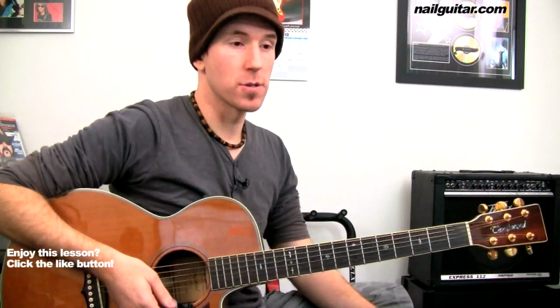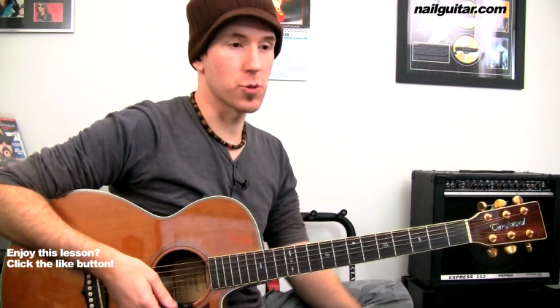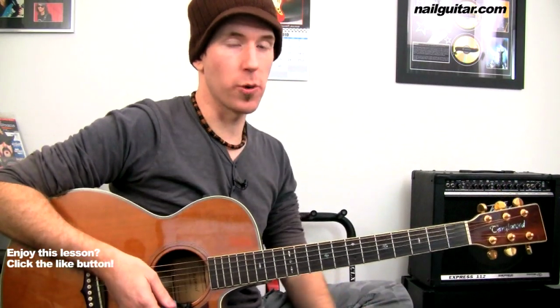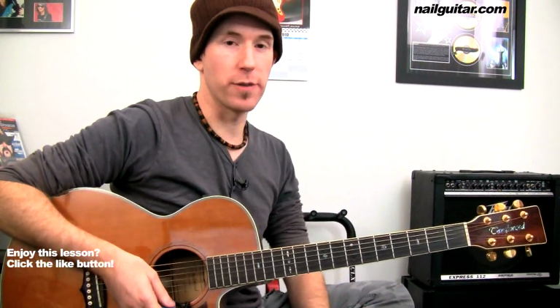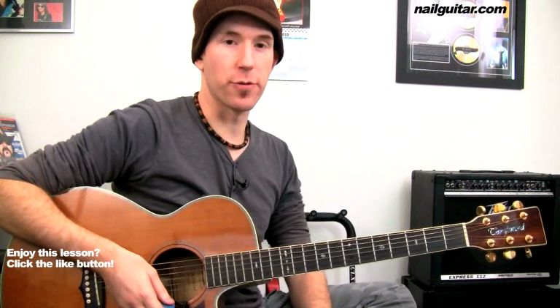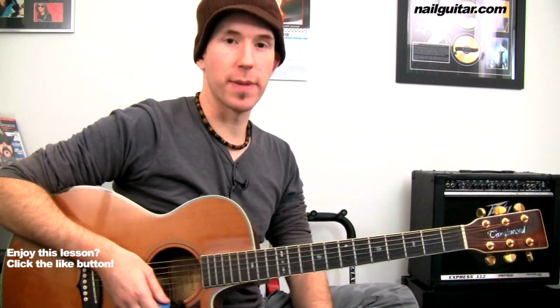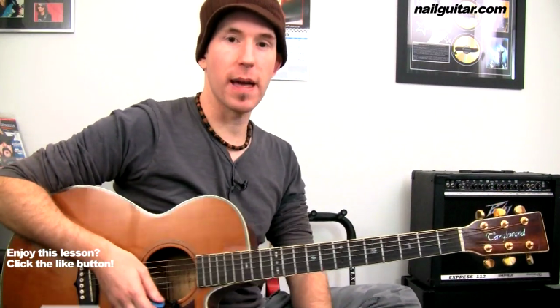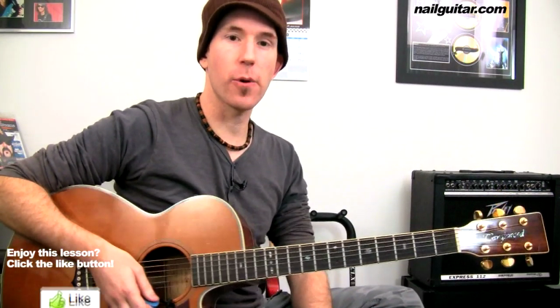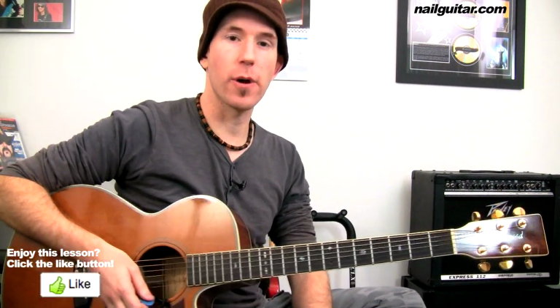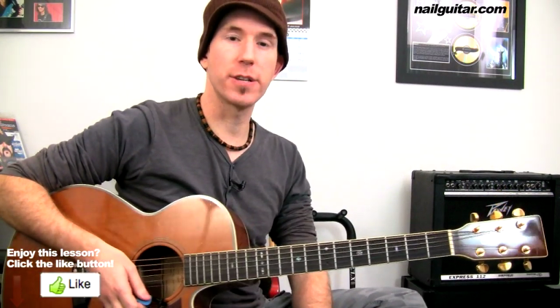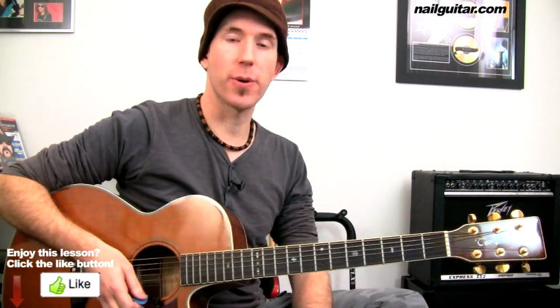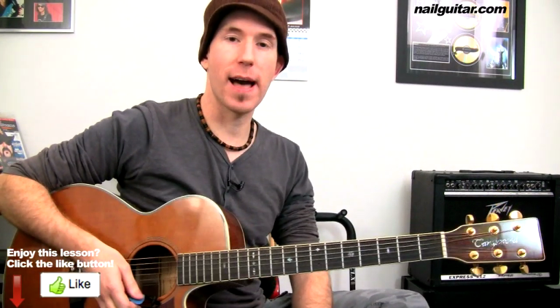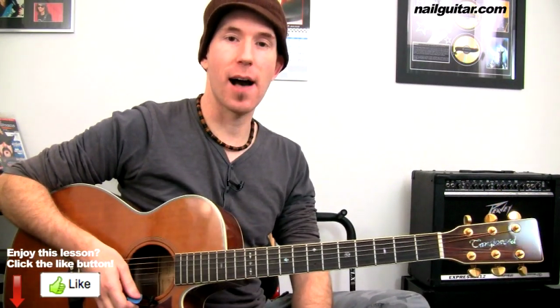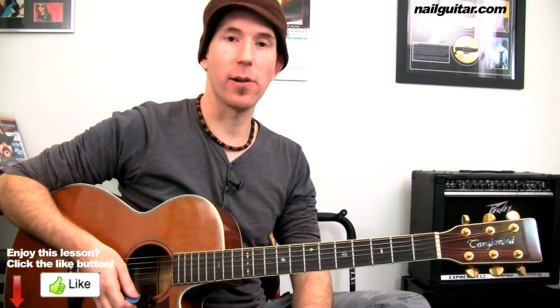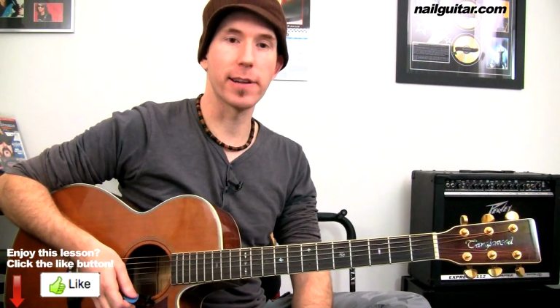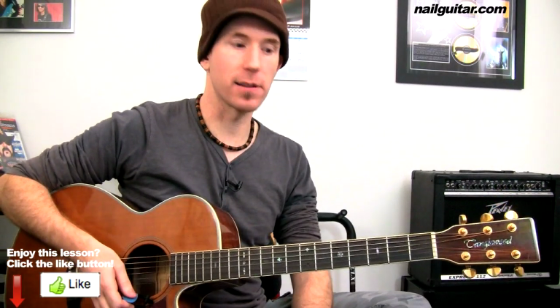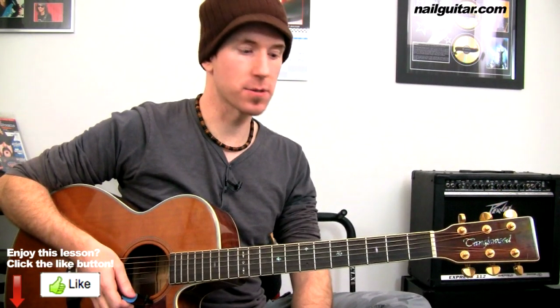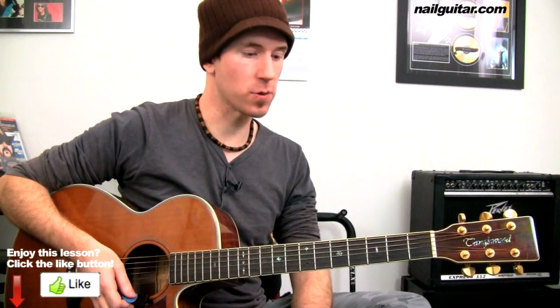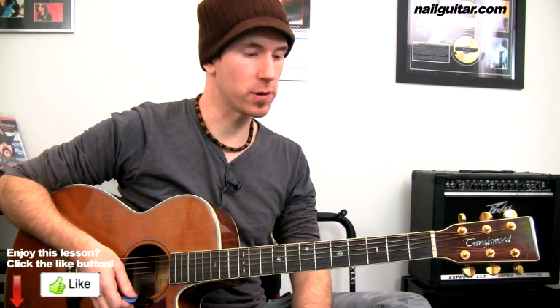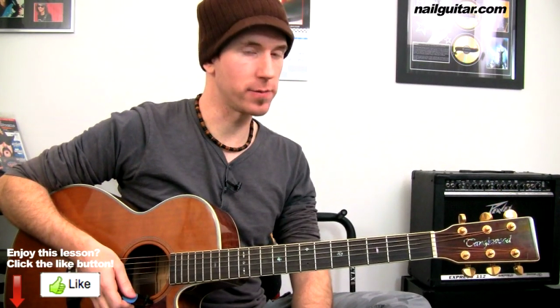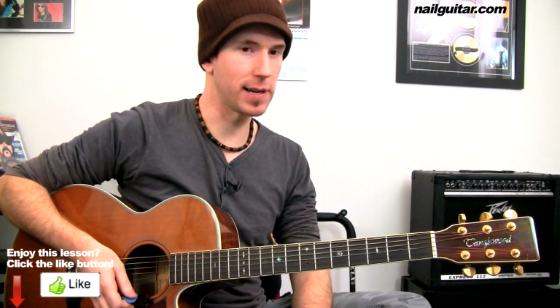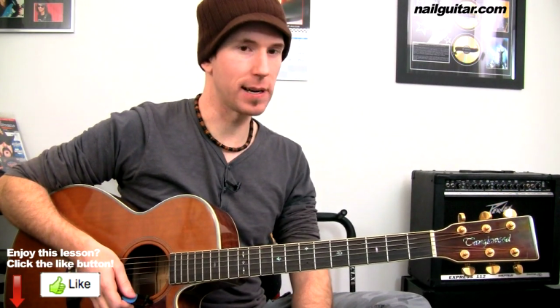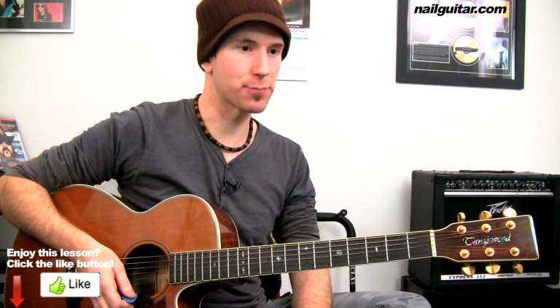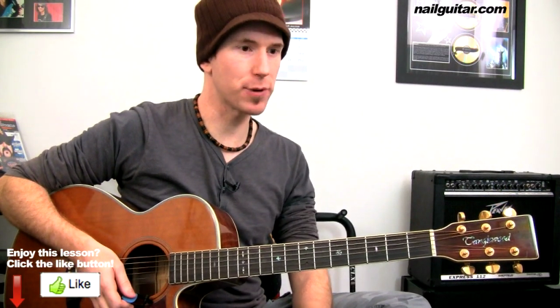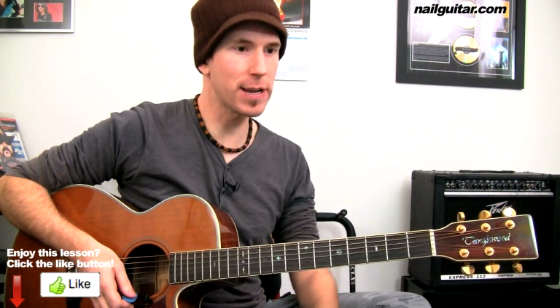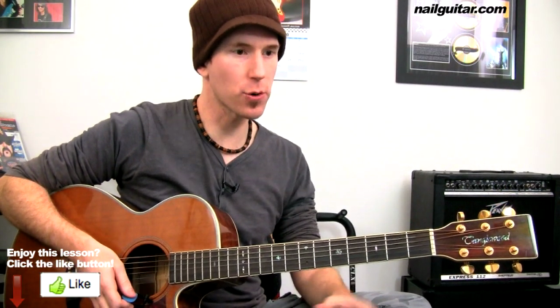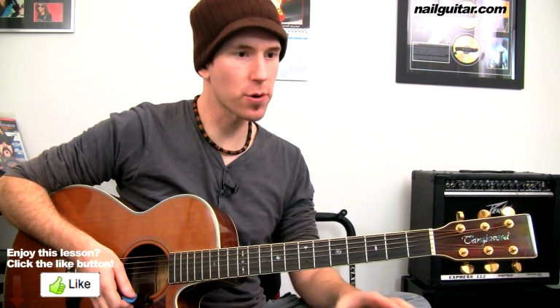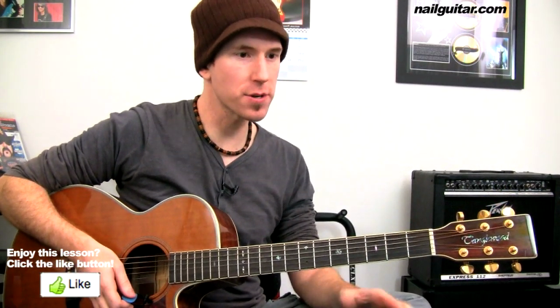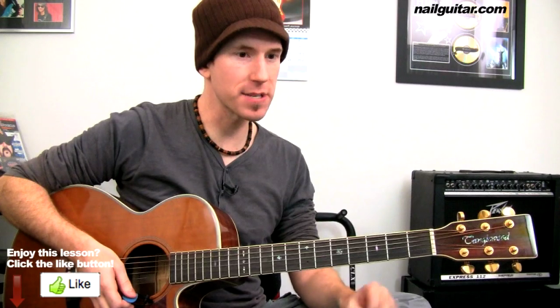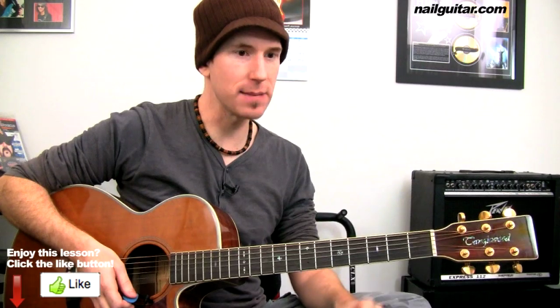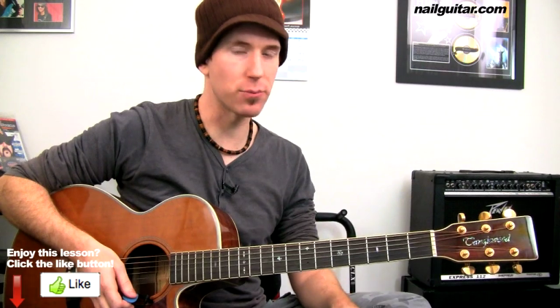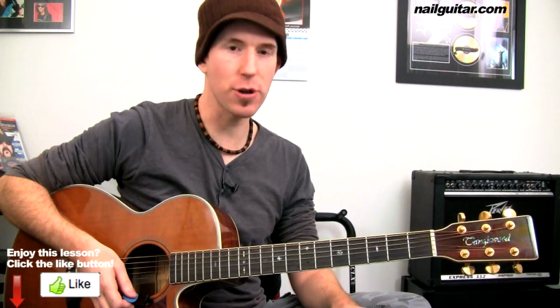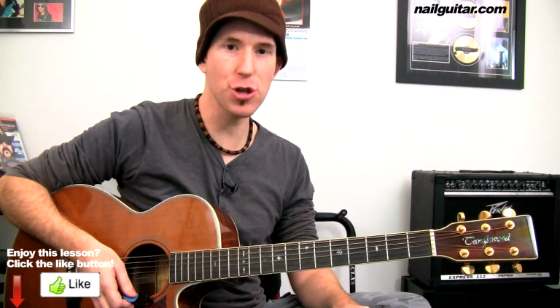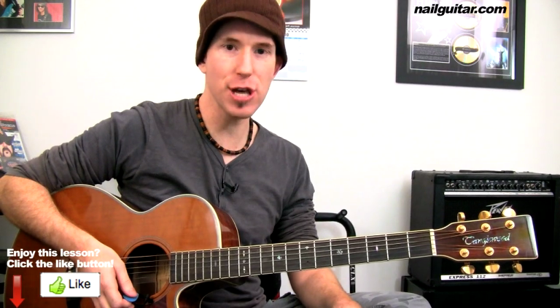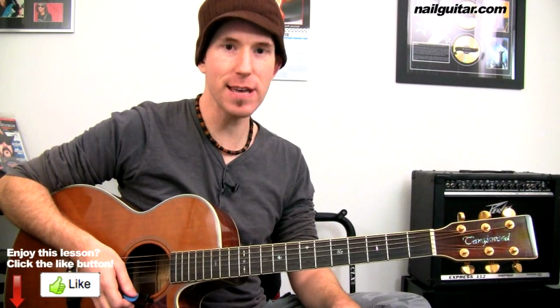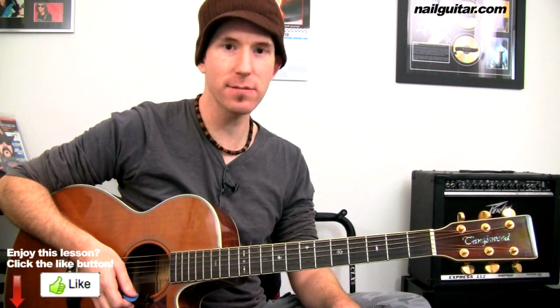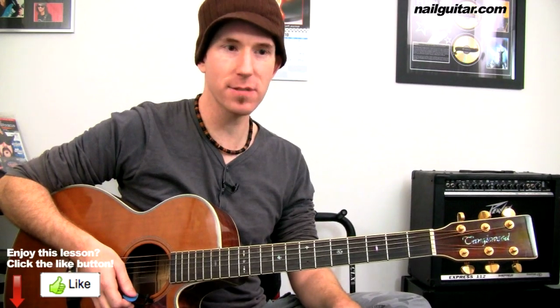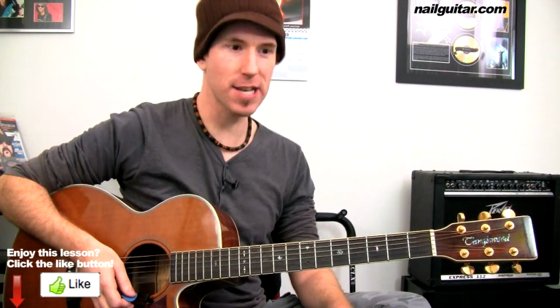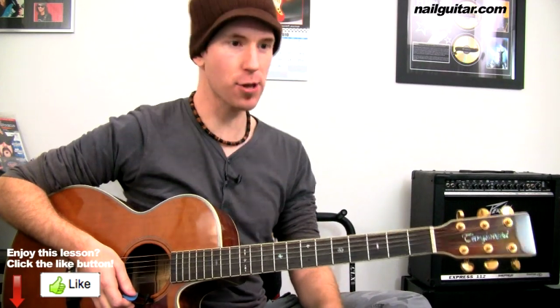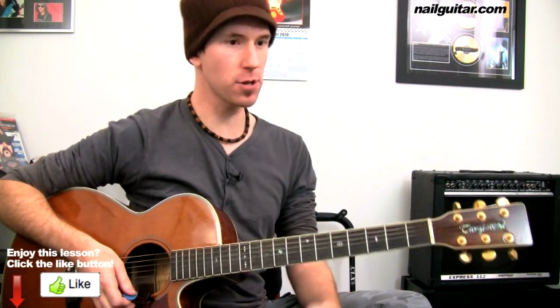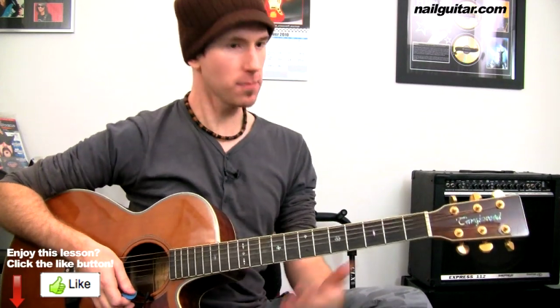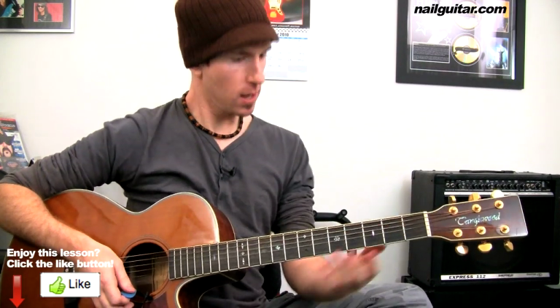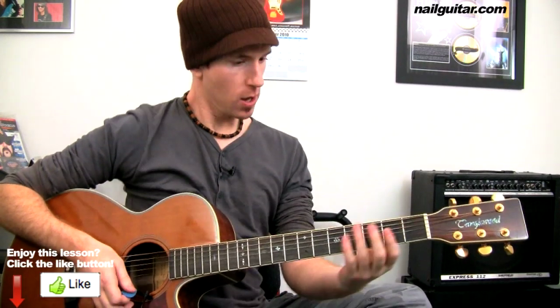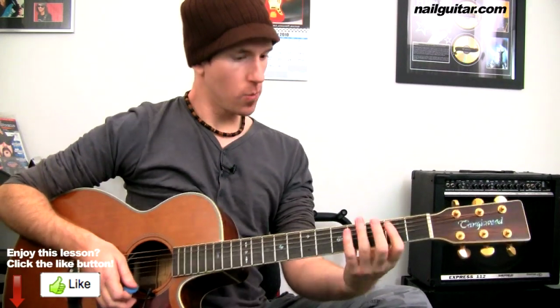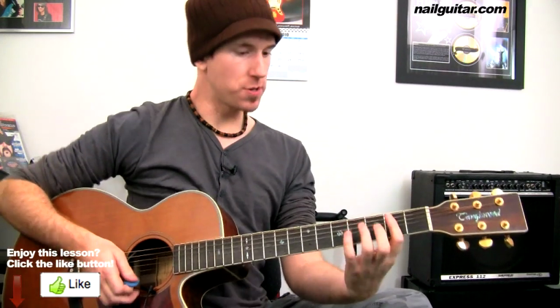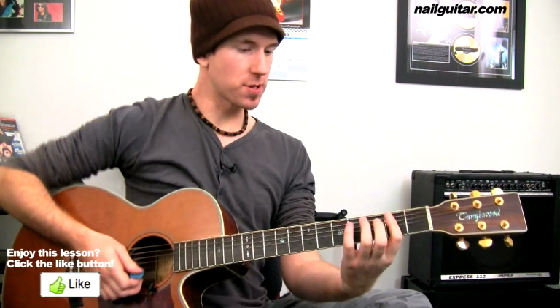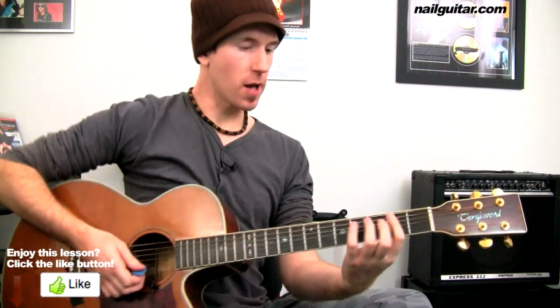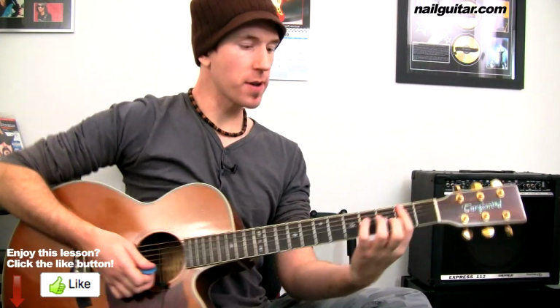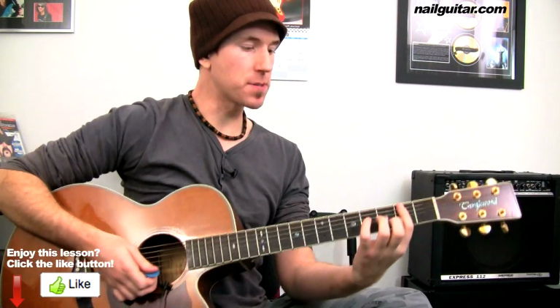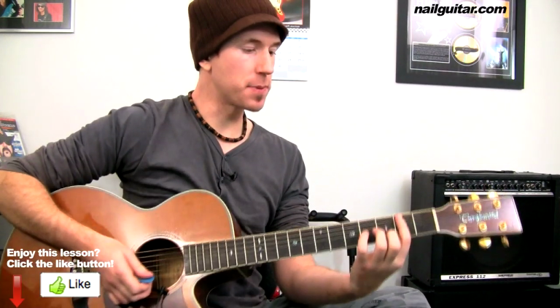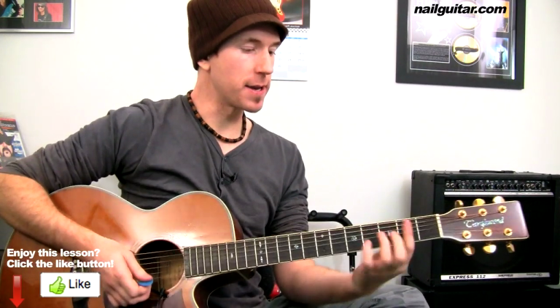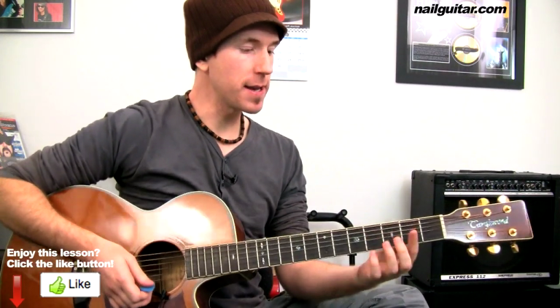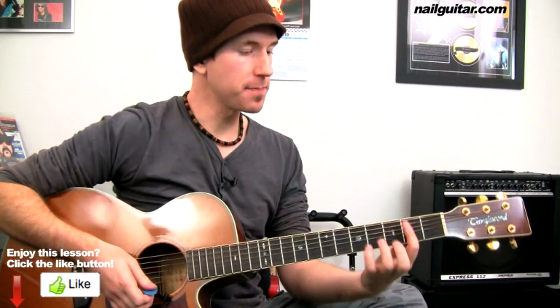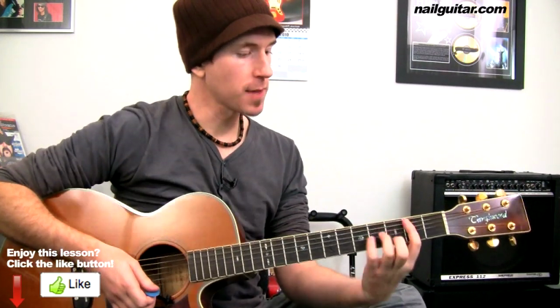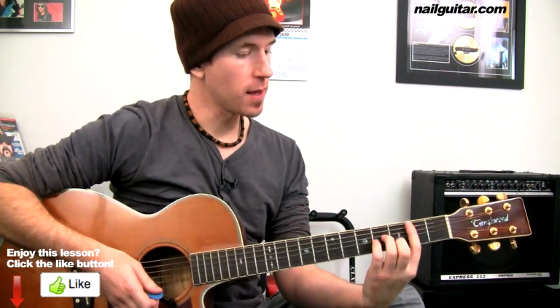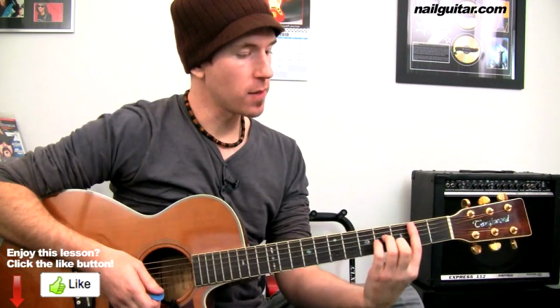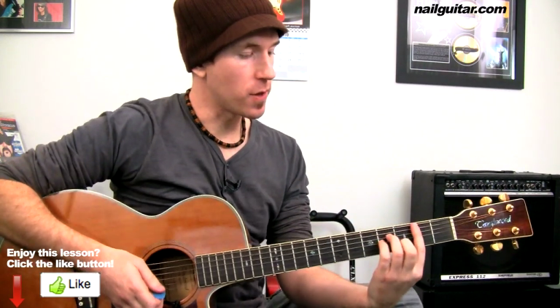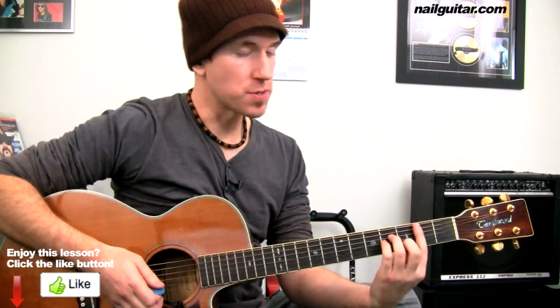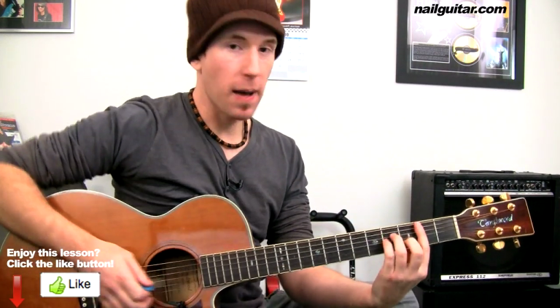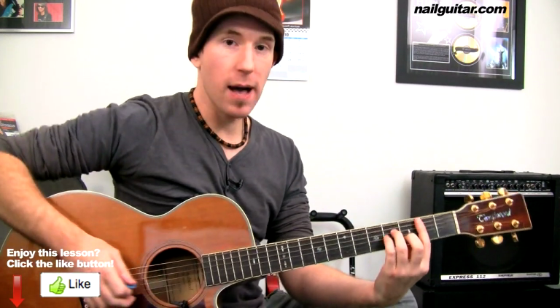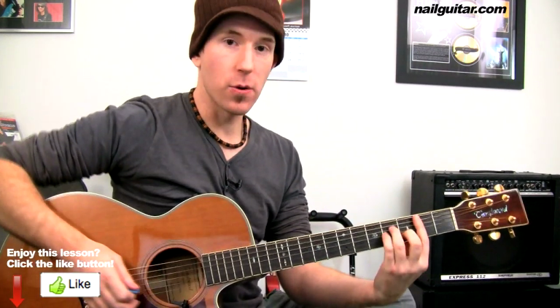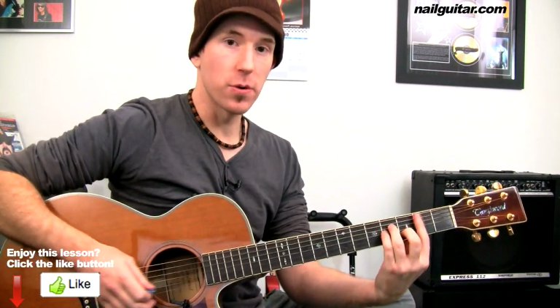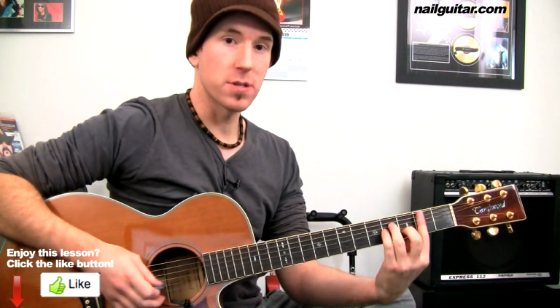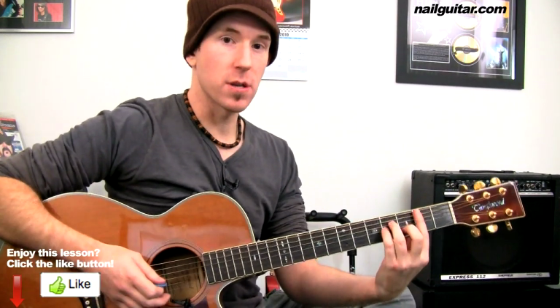Sweet! From there we're into our little pre-chorus, bridge-y section, which is going to be those bar chords.